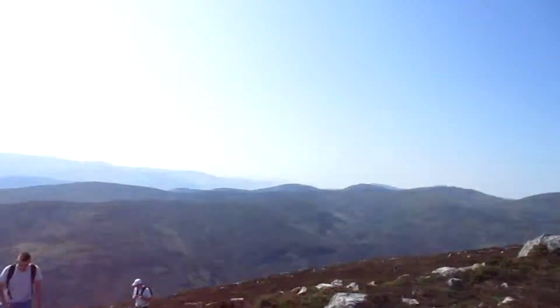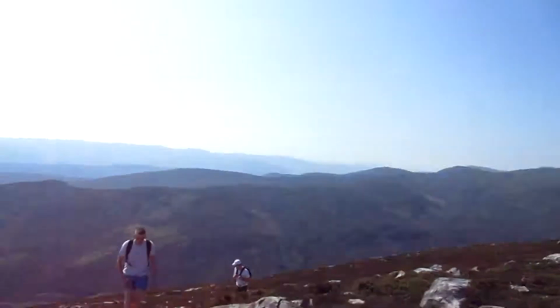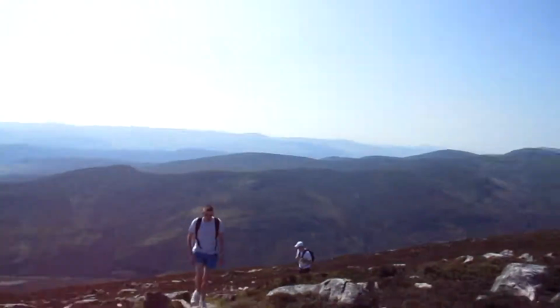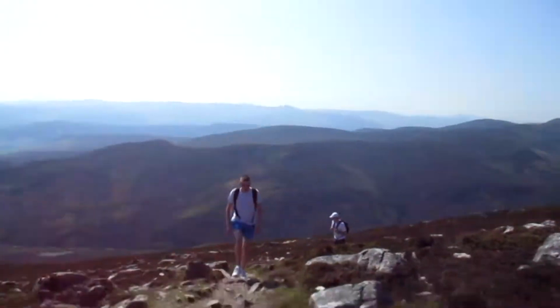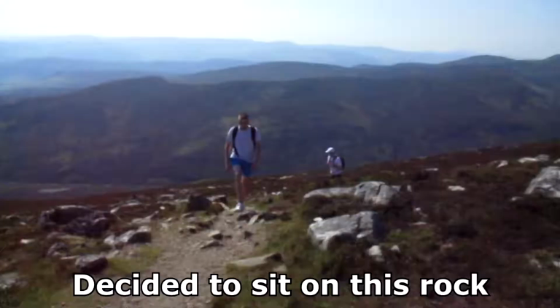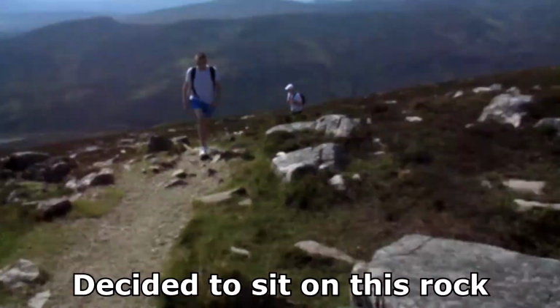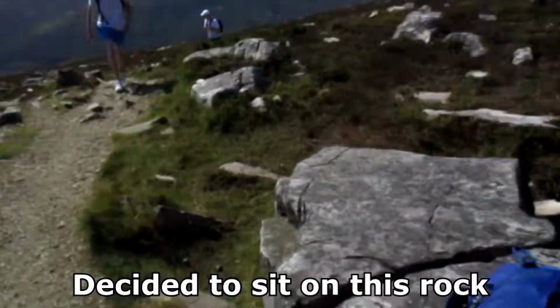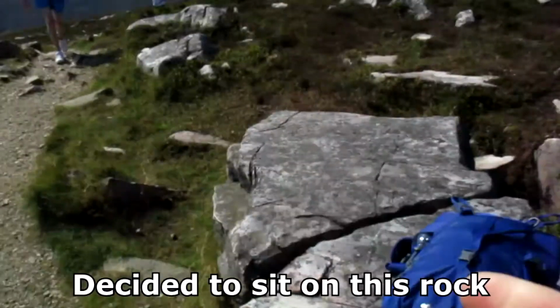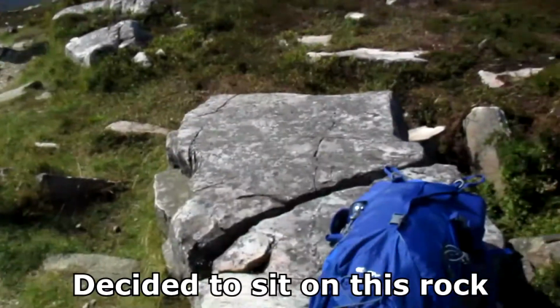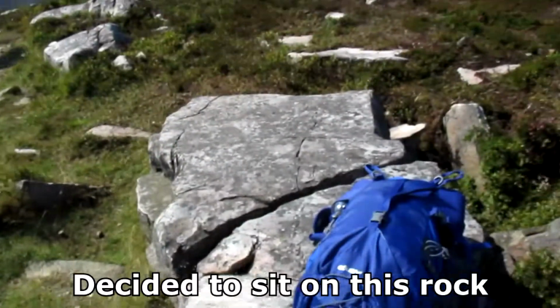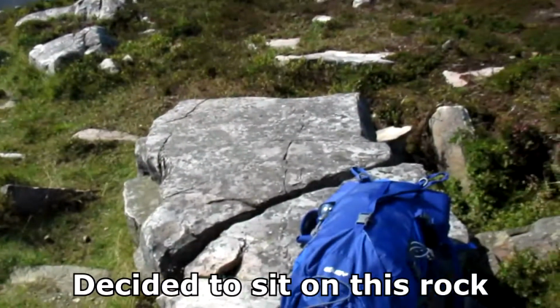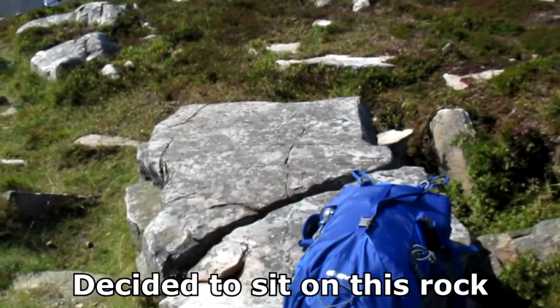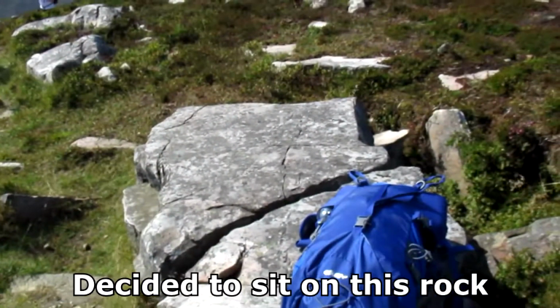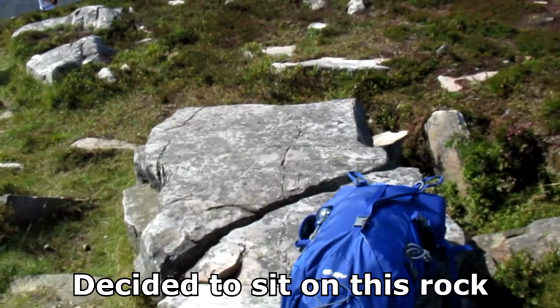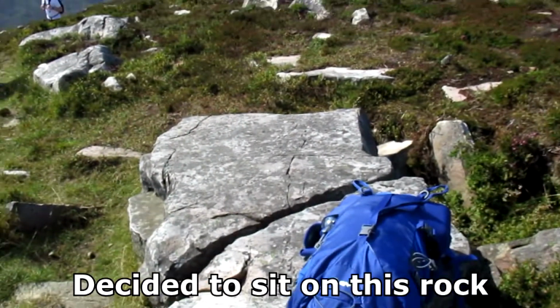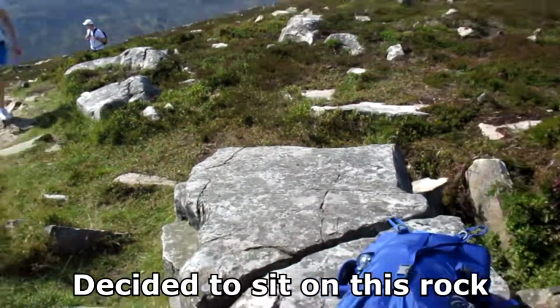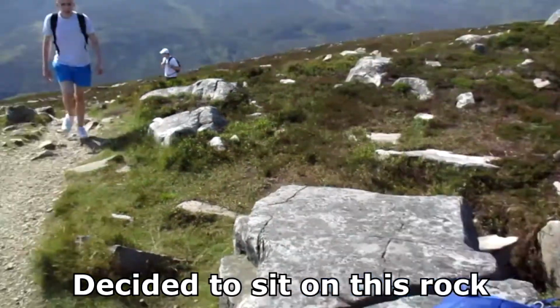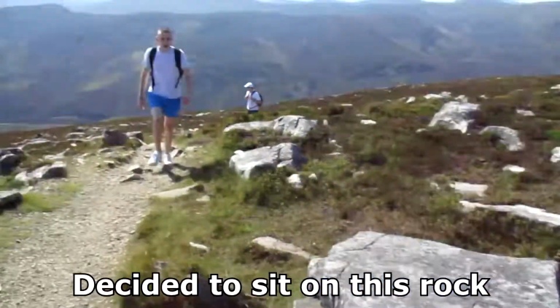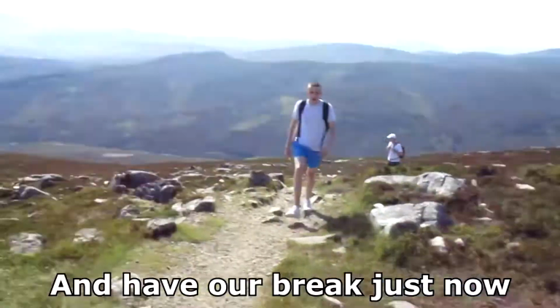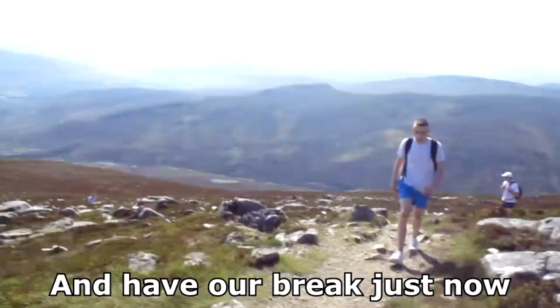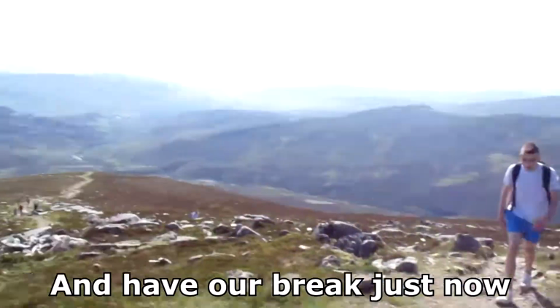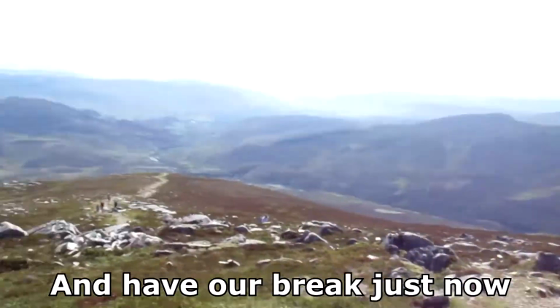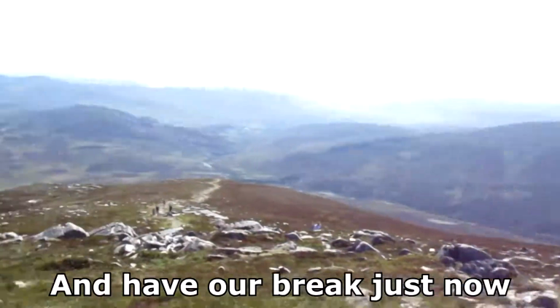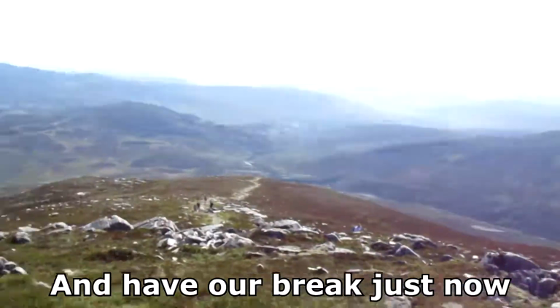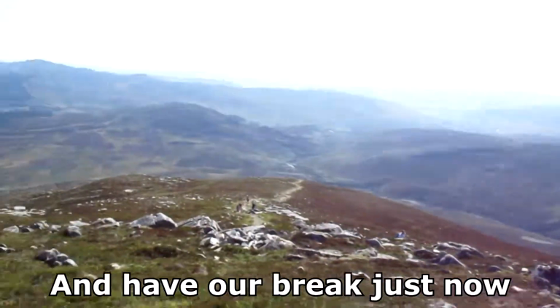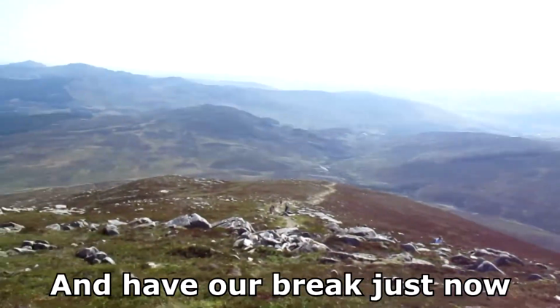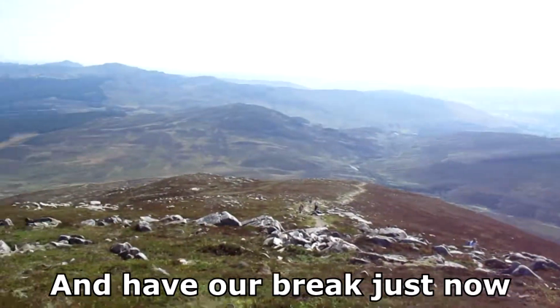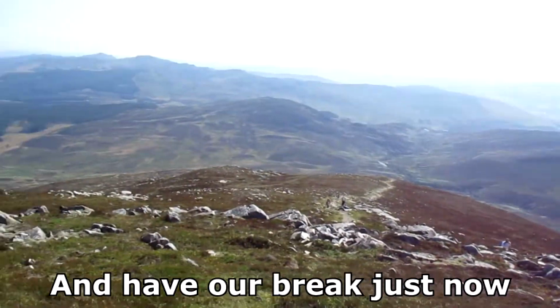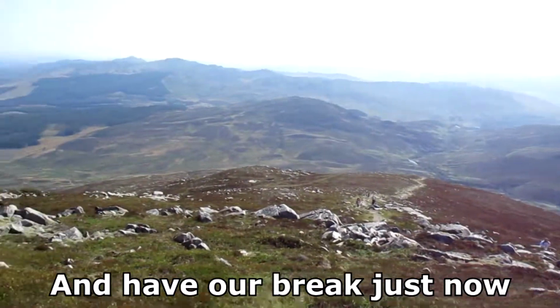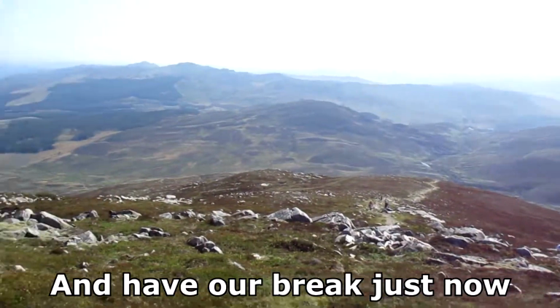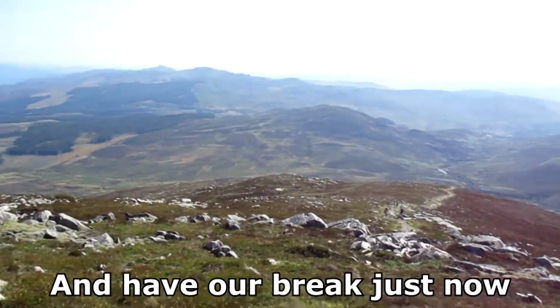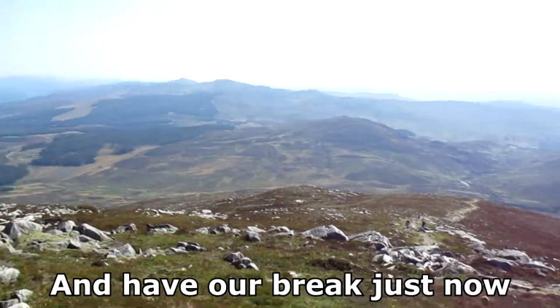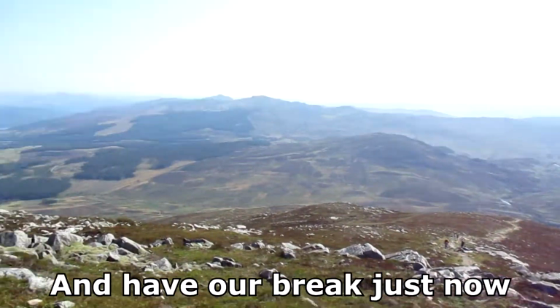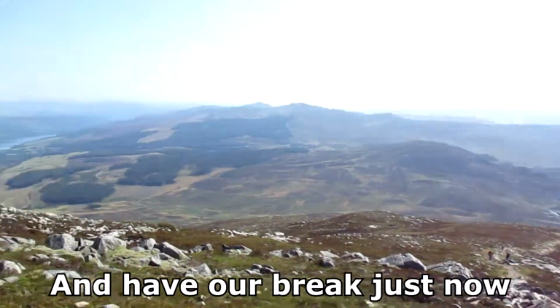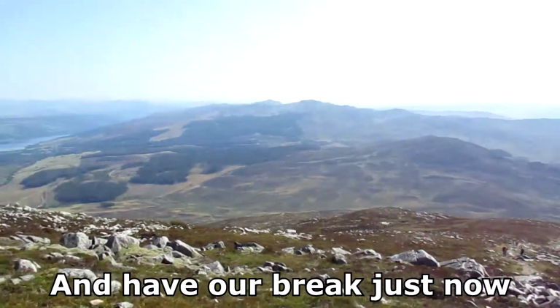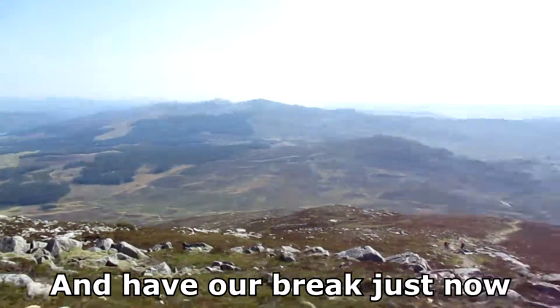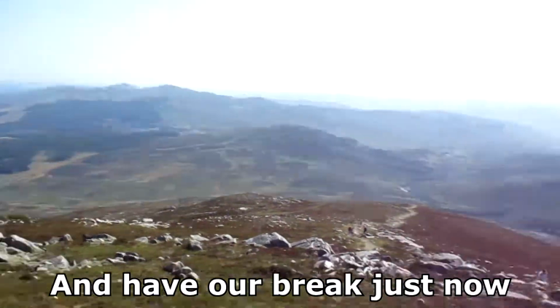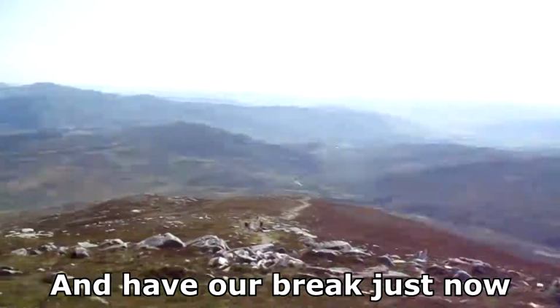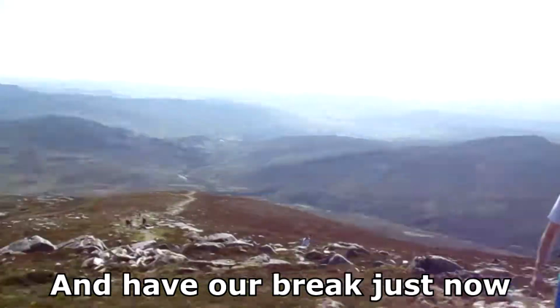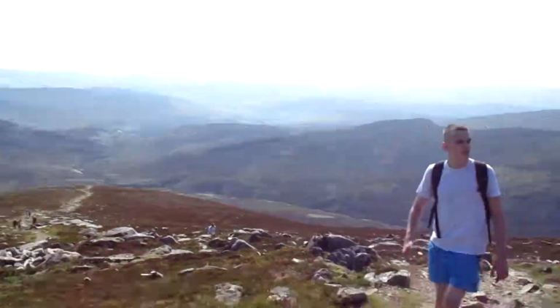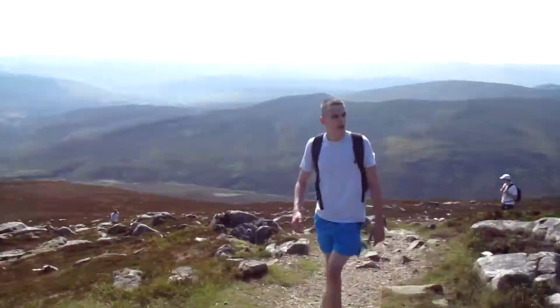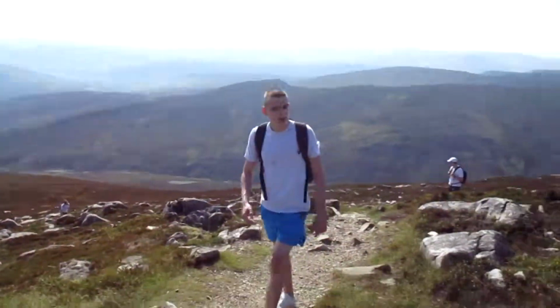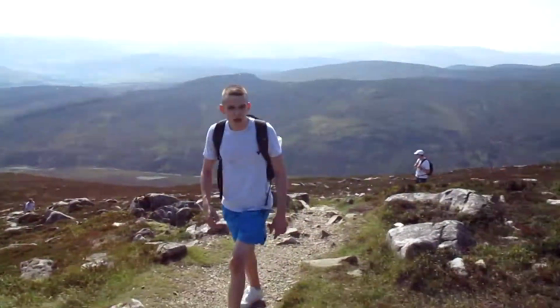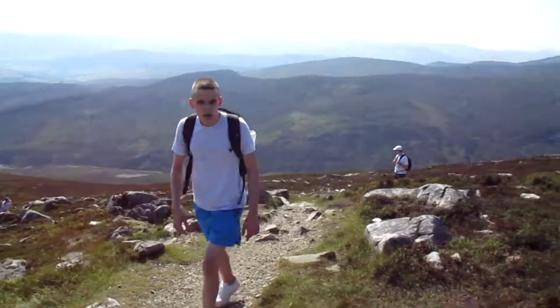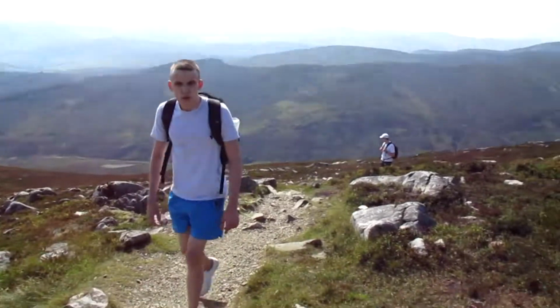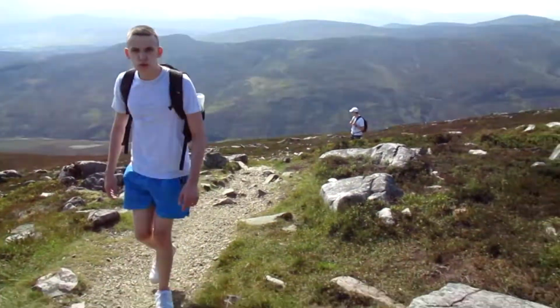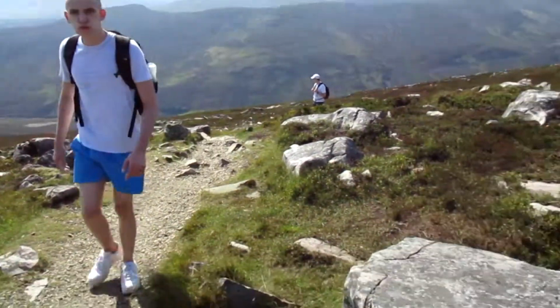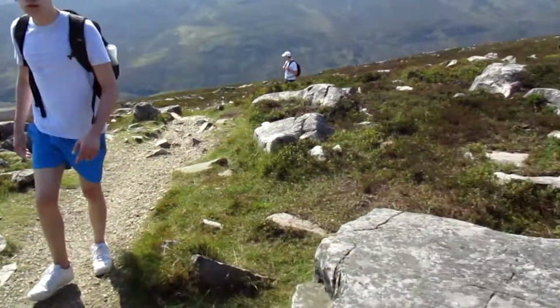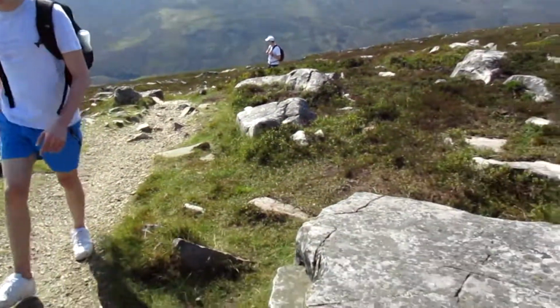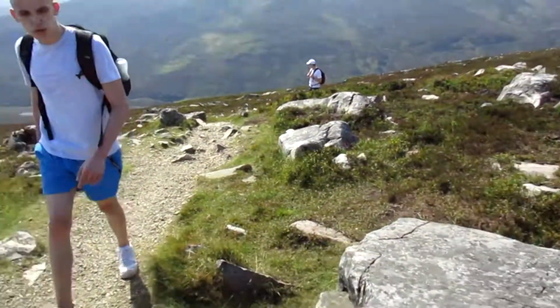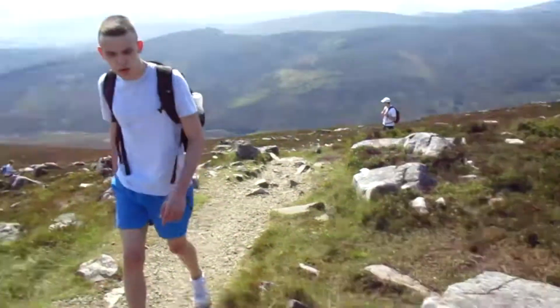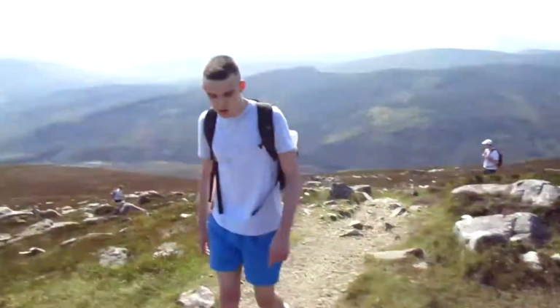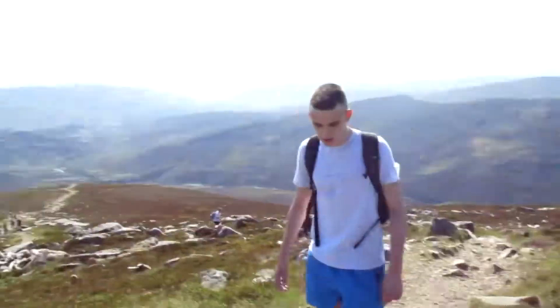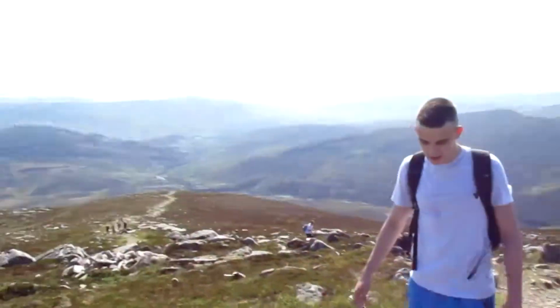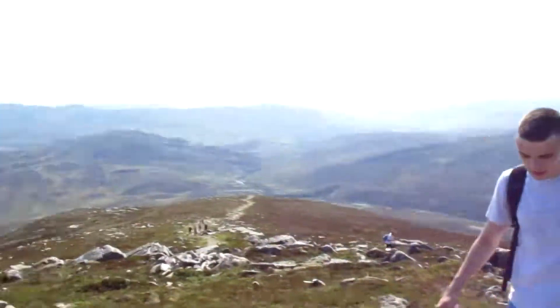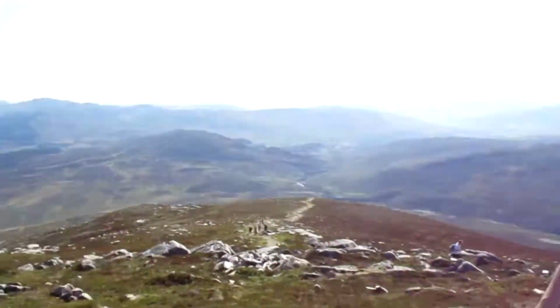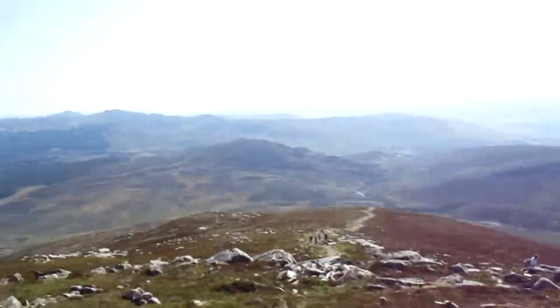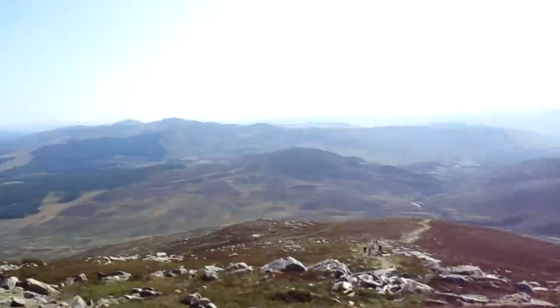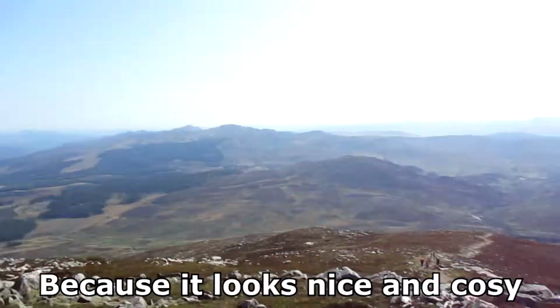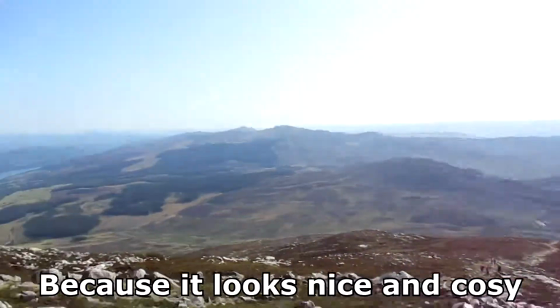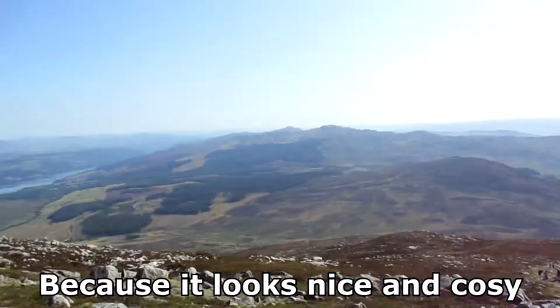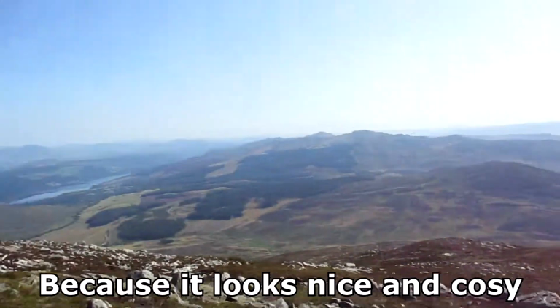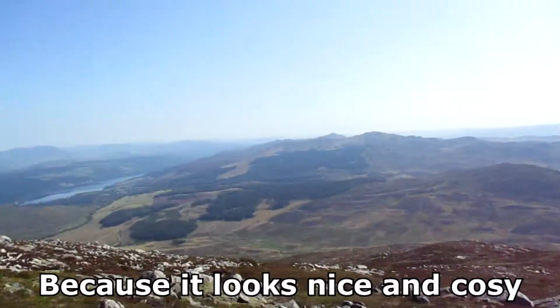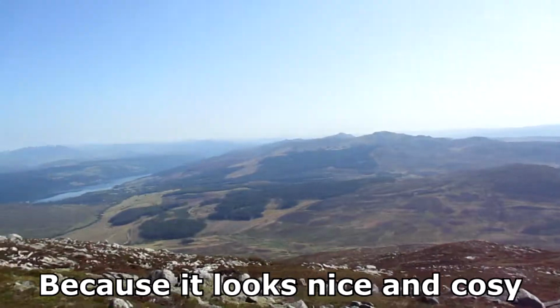I've decided to sit on this rock and have a break just now, because it's almost as though...